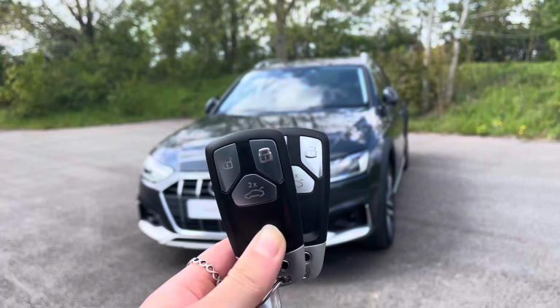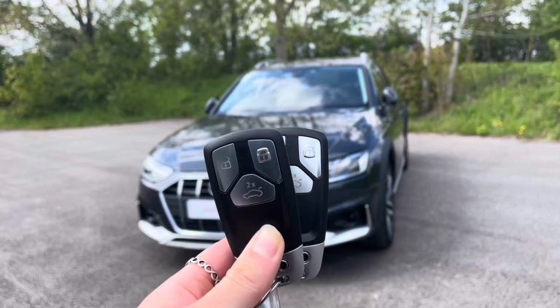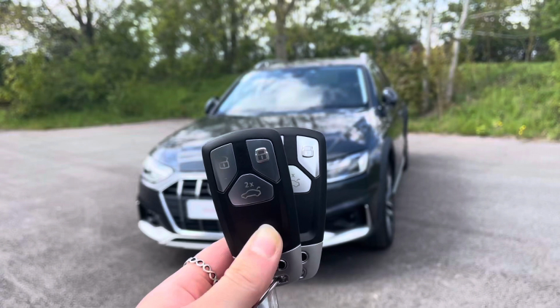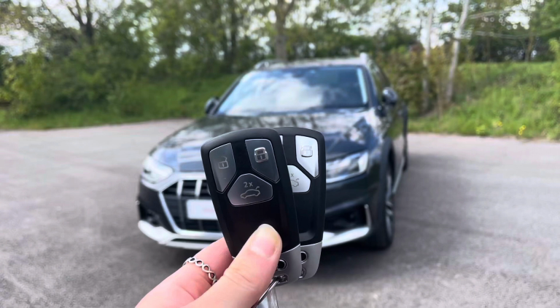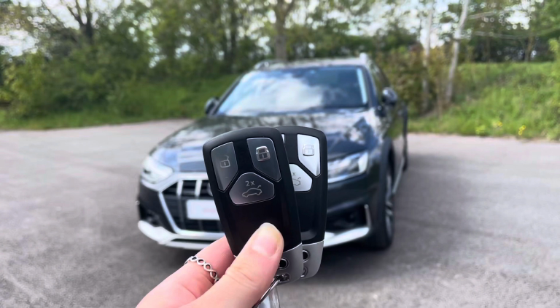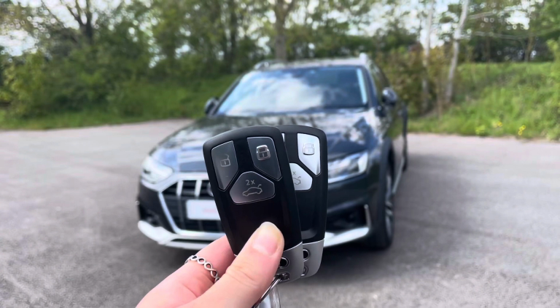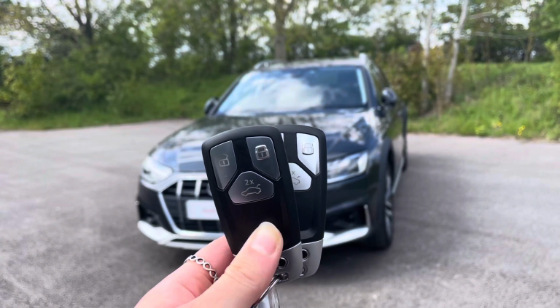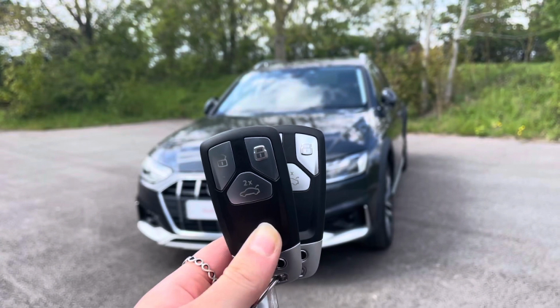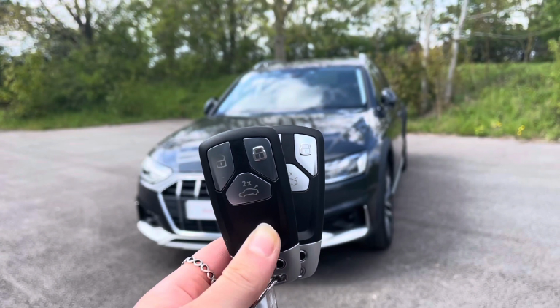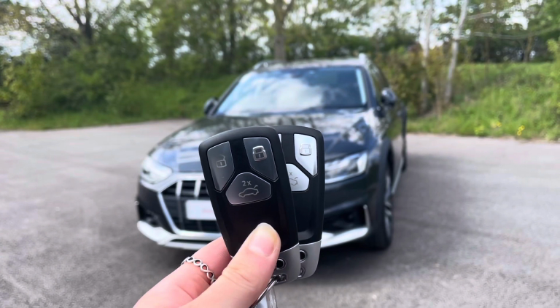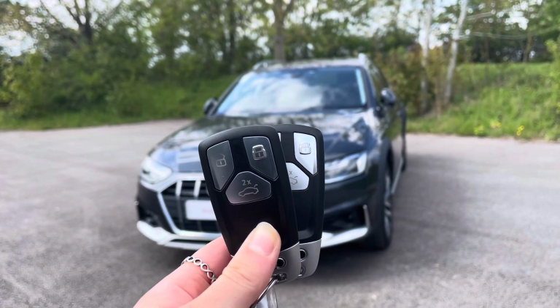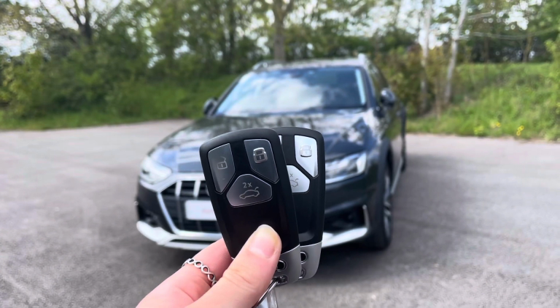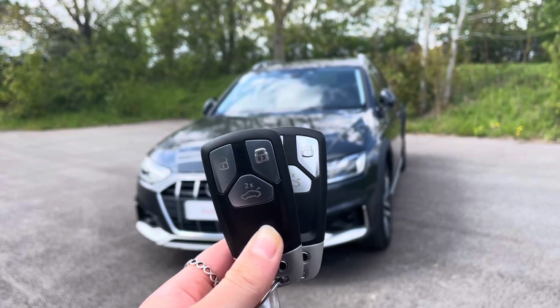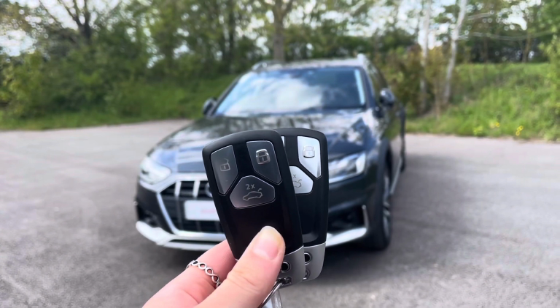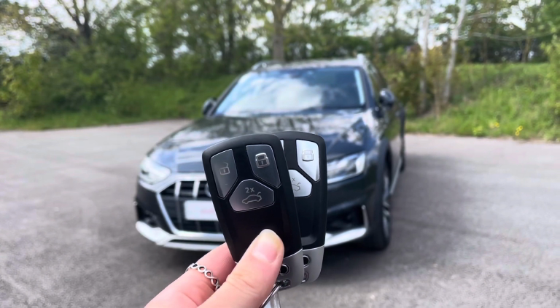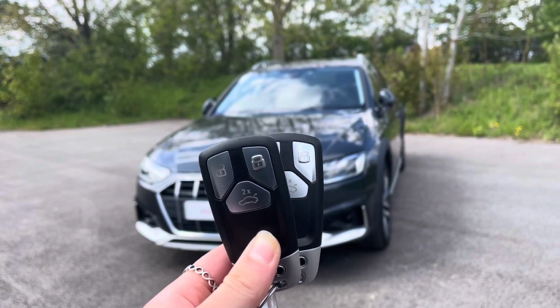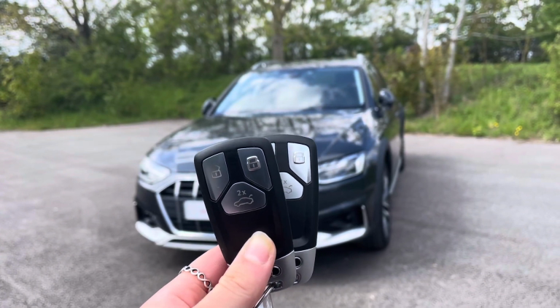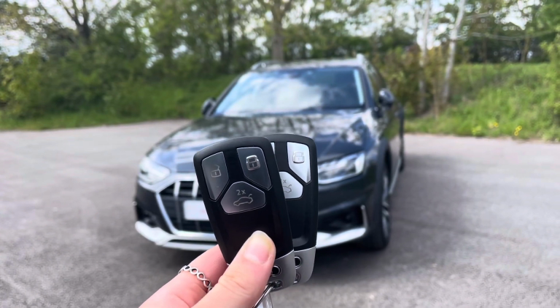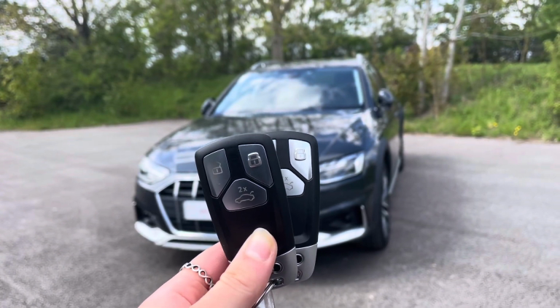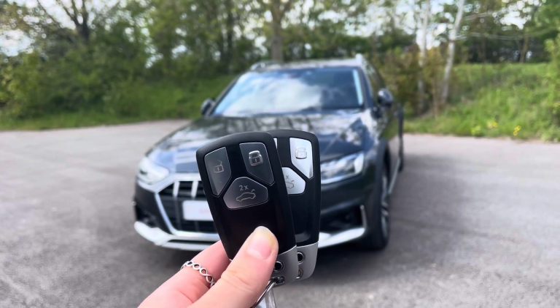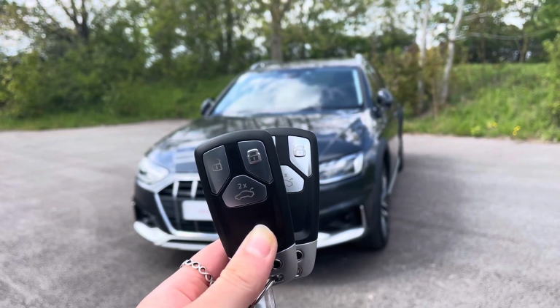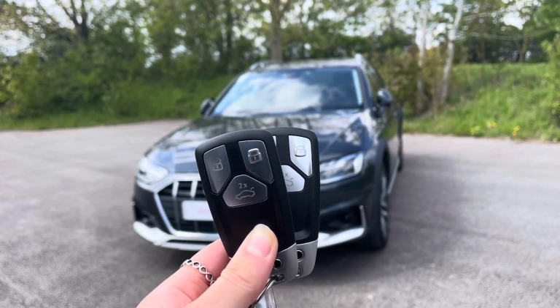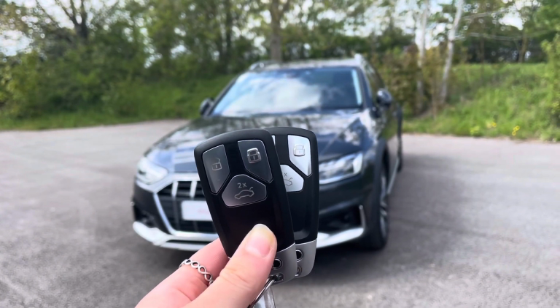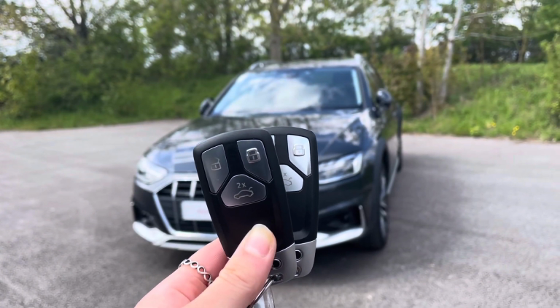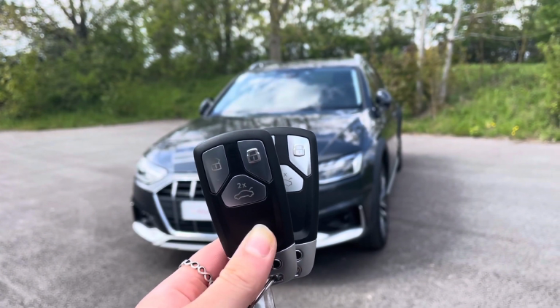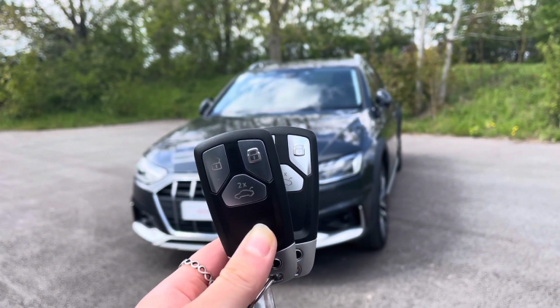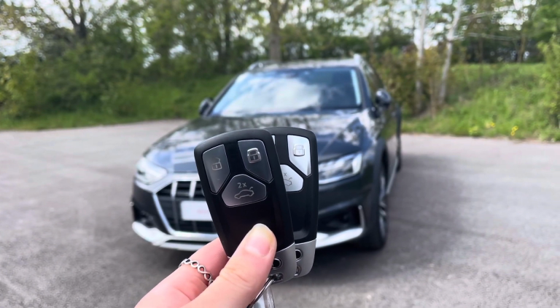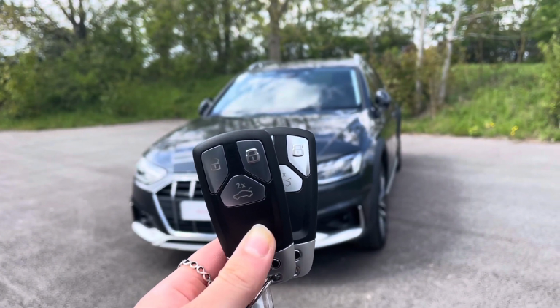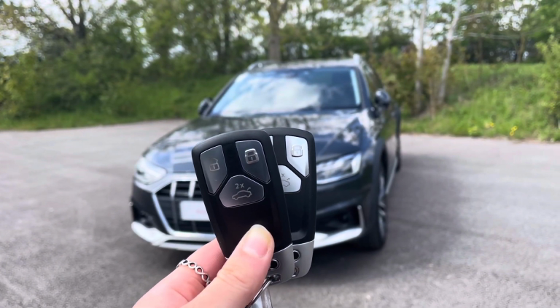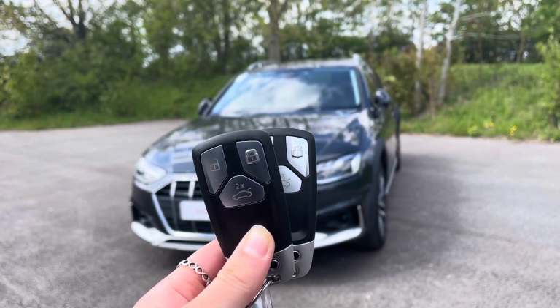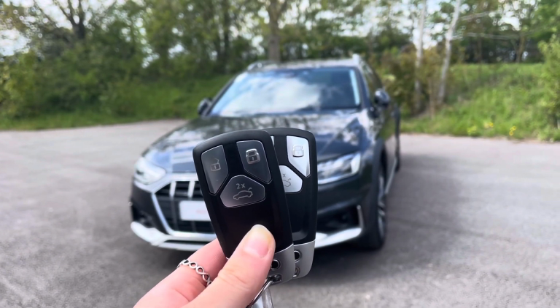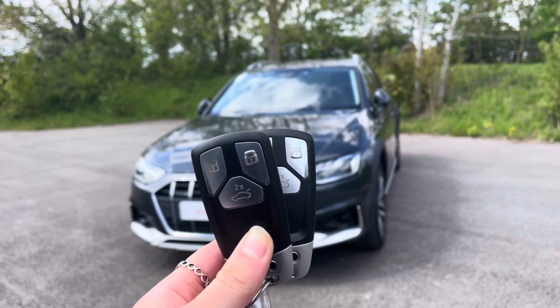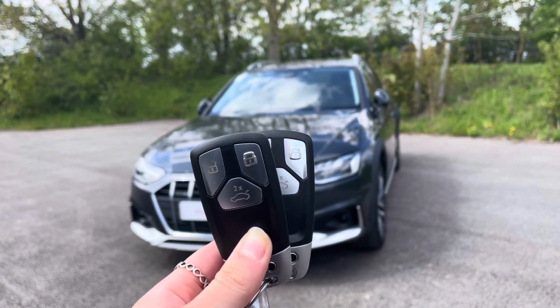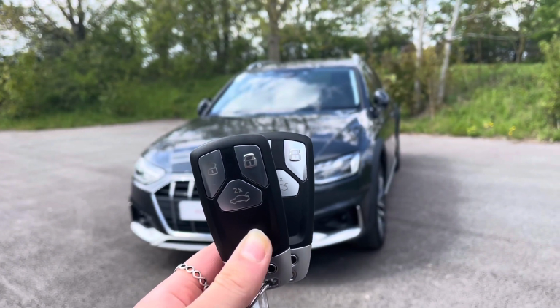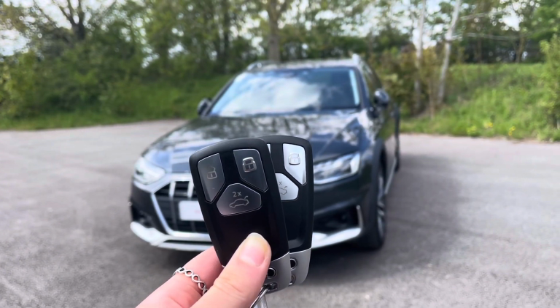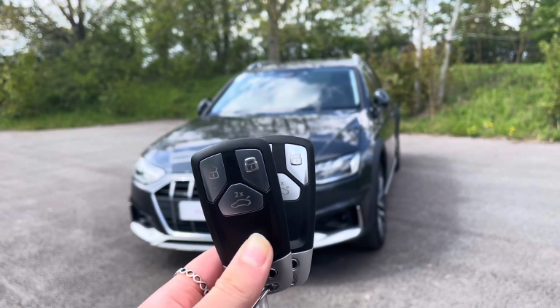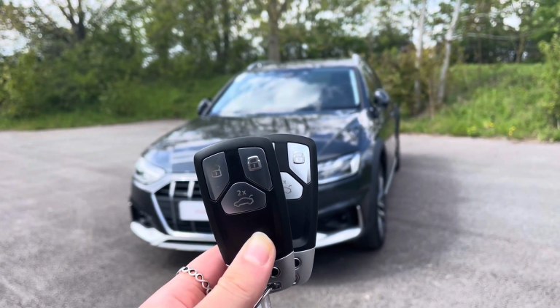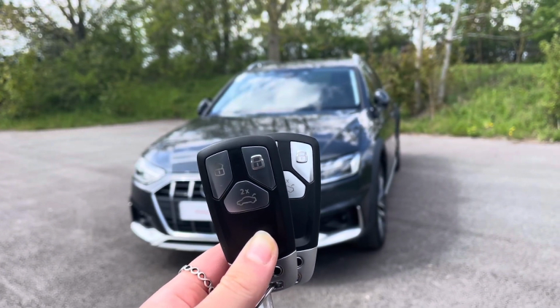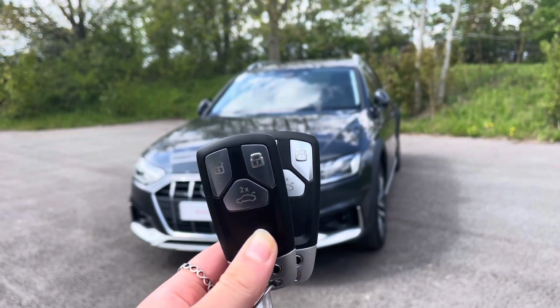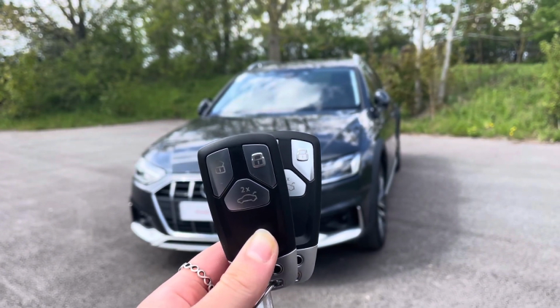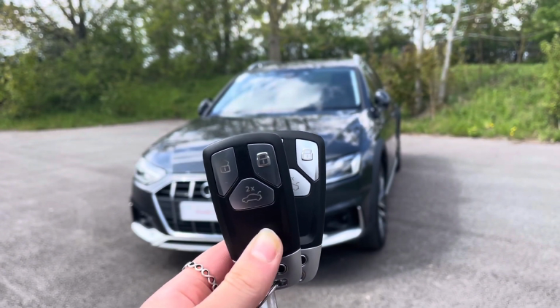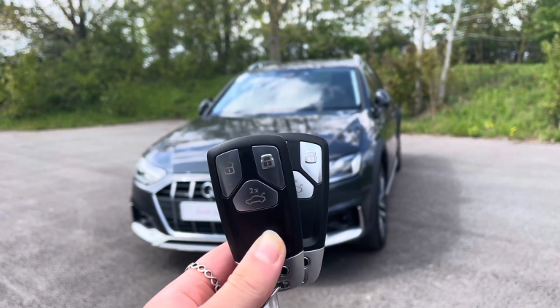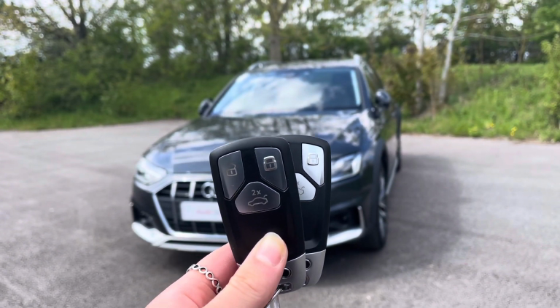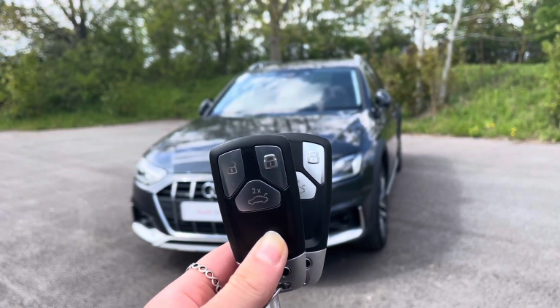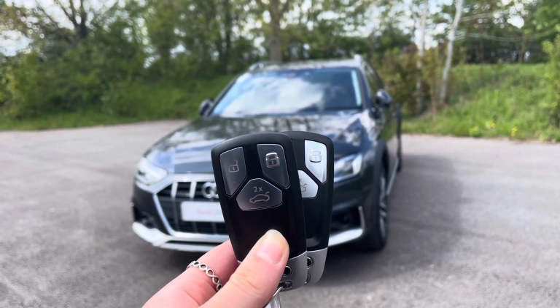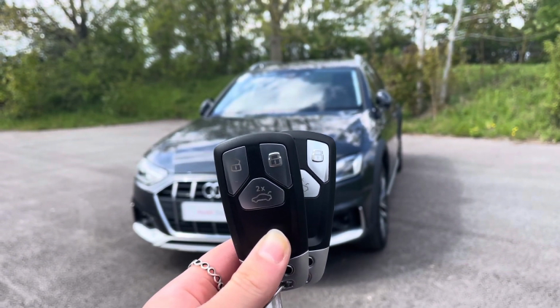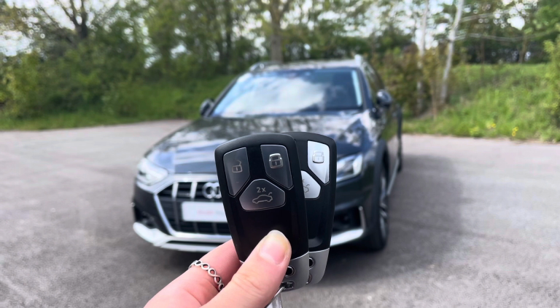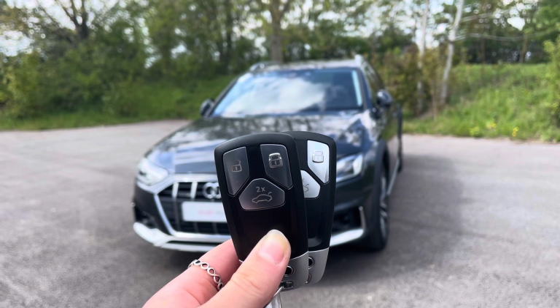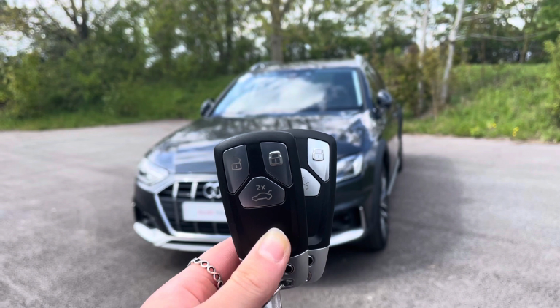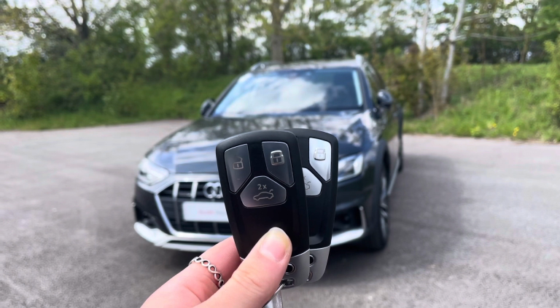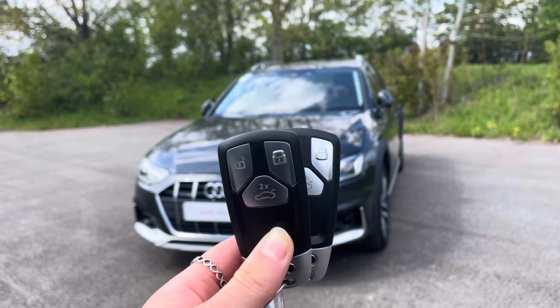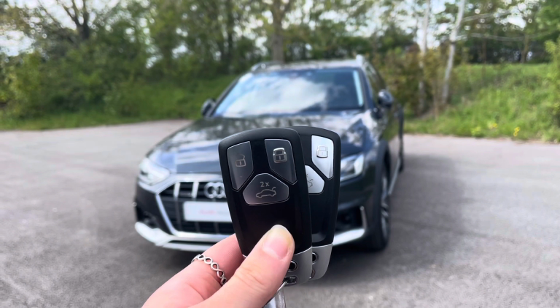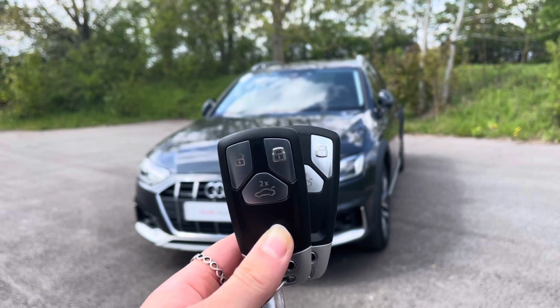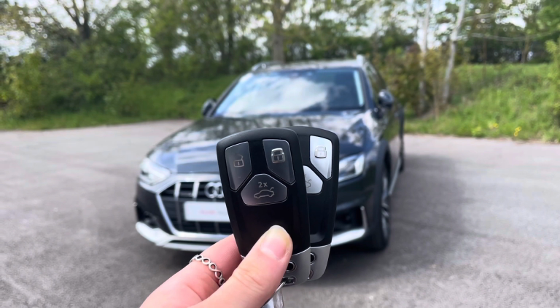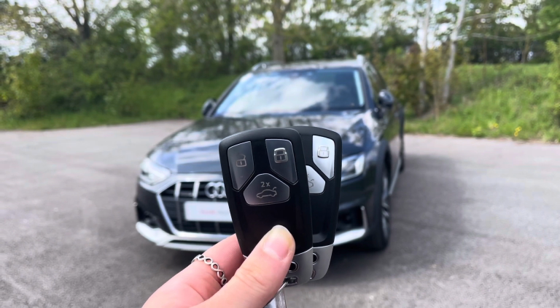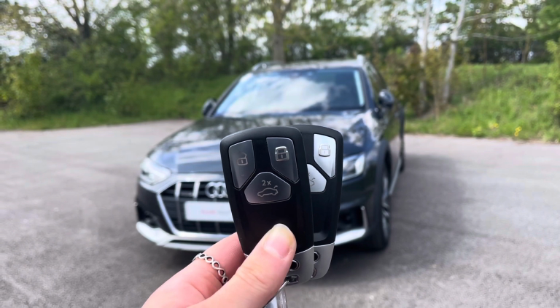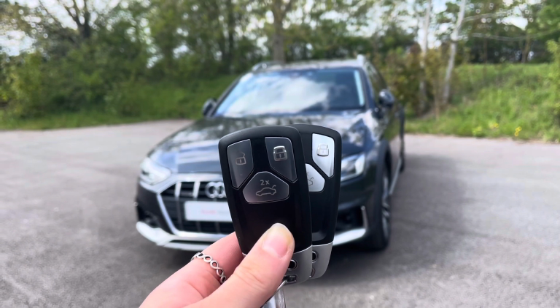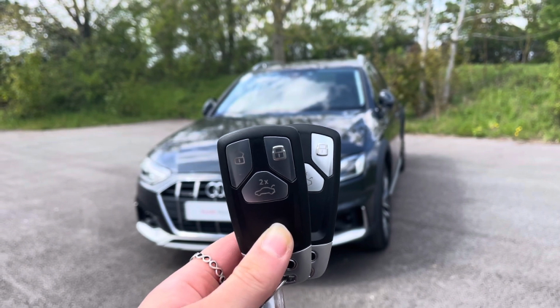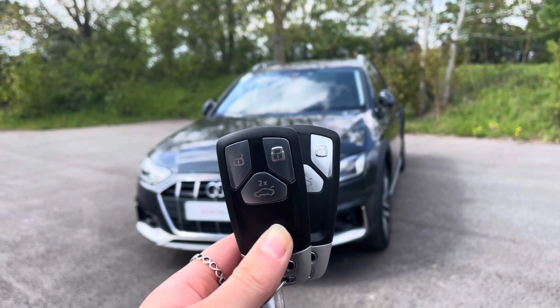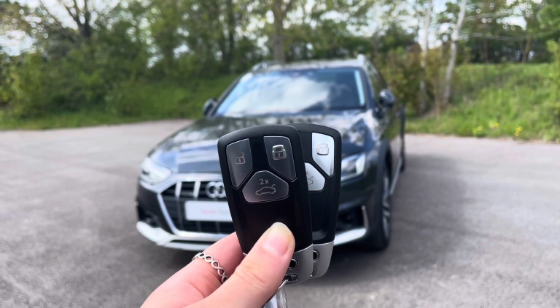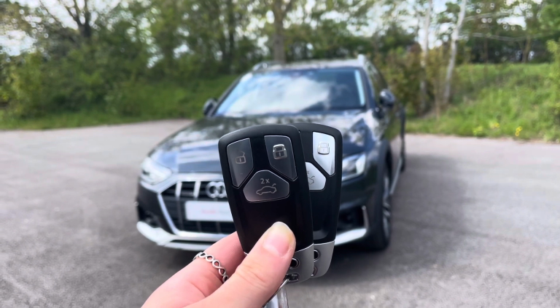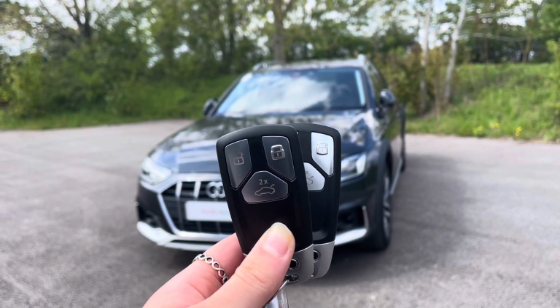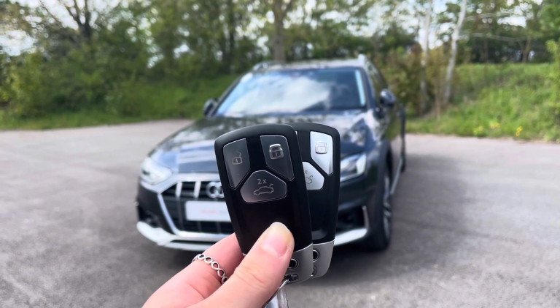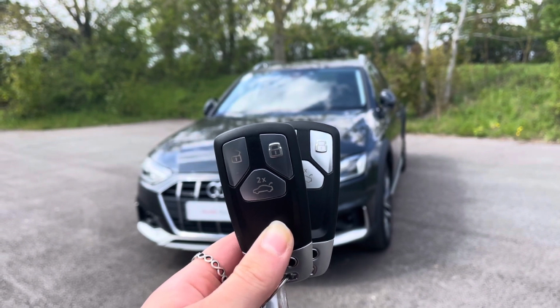Hi, I'm Anna from Cambridge Audi and today I'm going to talk you around this stunning approved used Audi A4 Allroad, finished in metallic Manhattan grey.